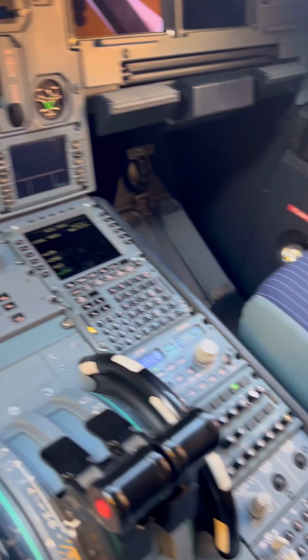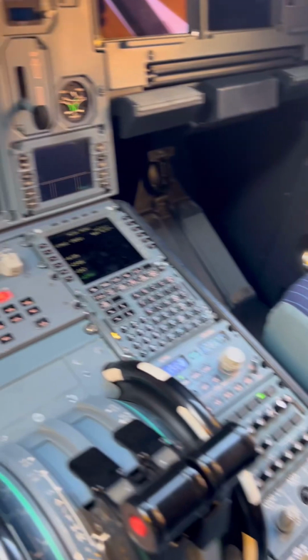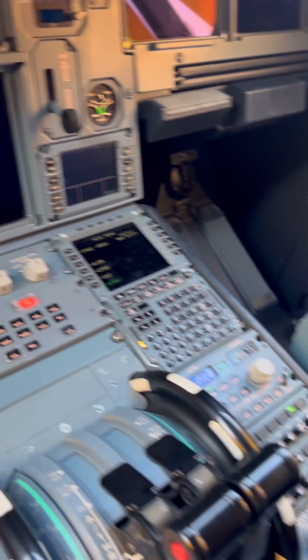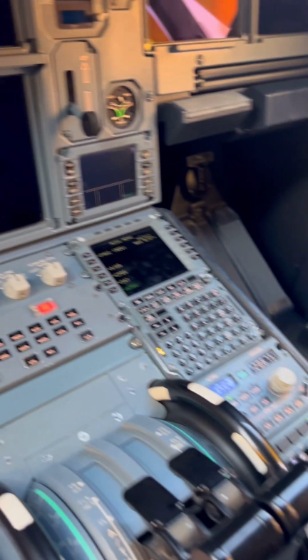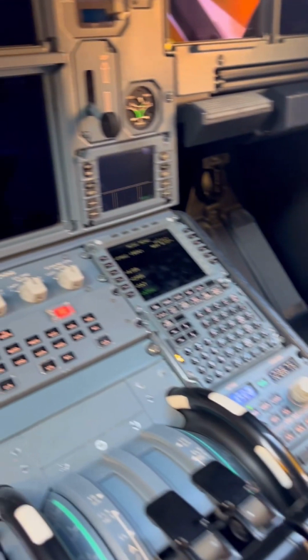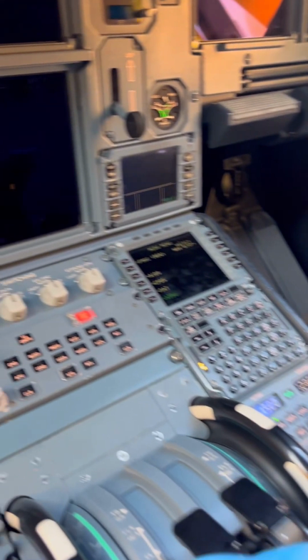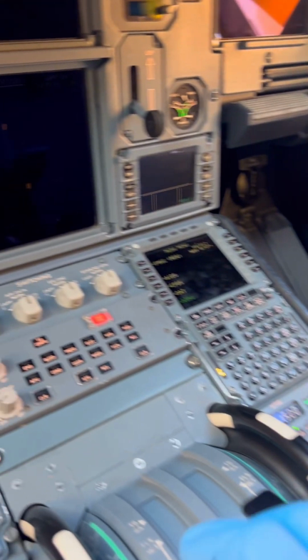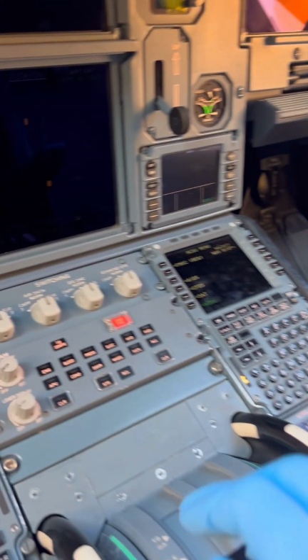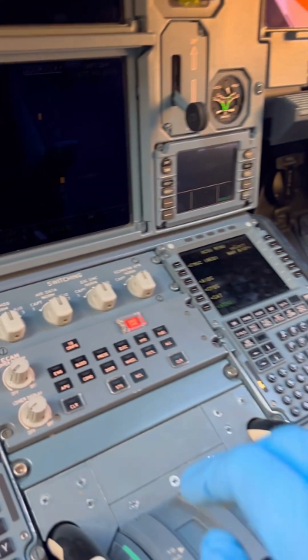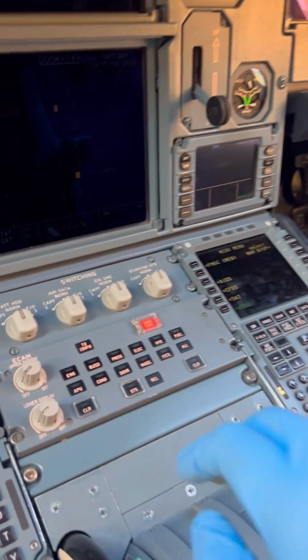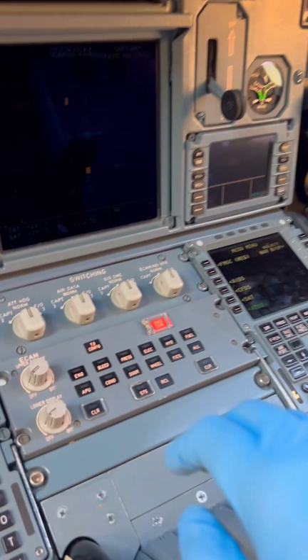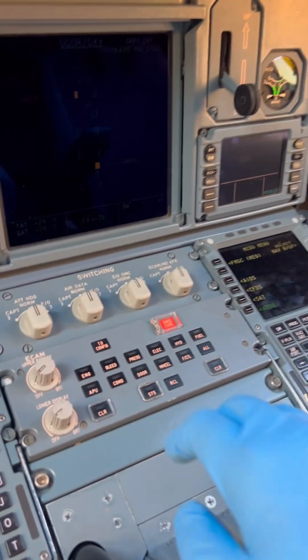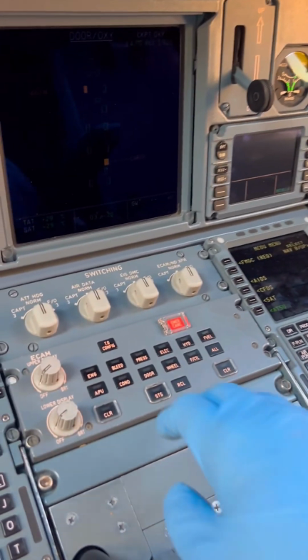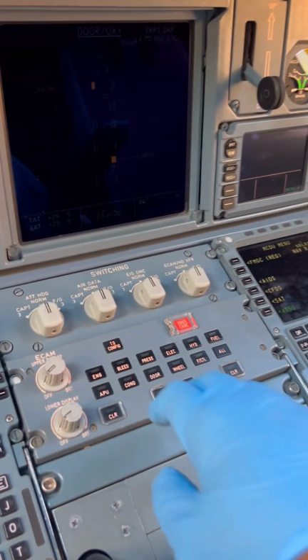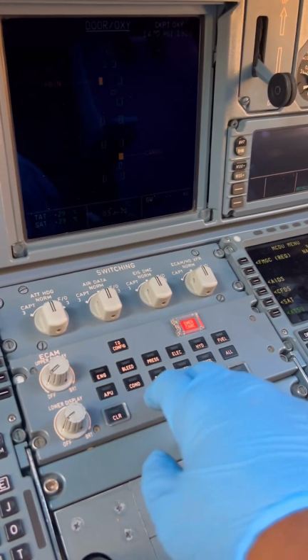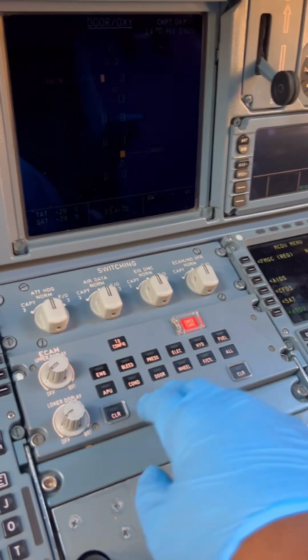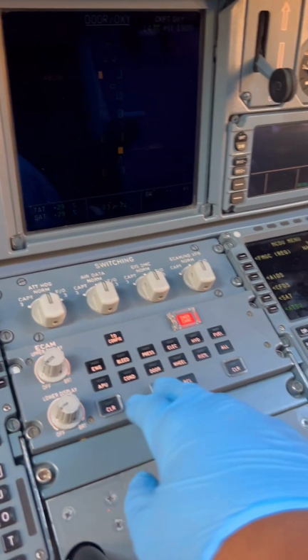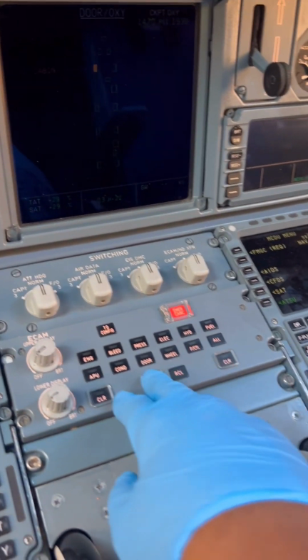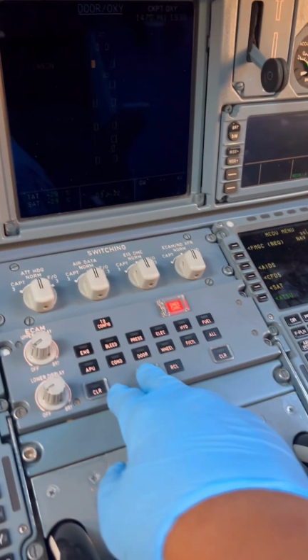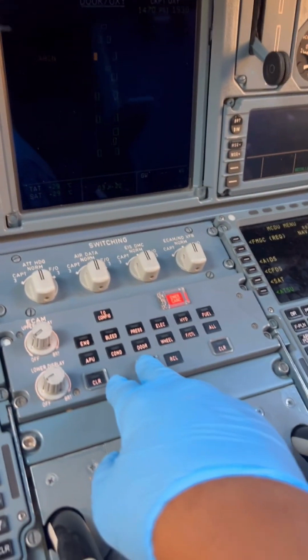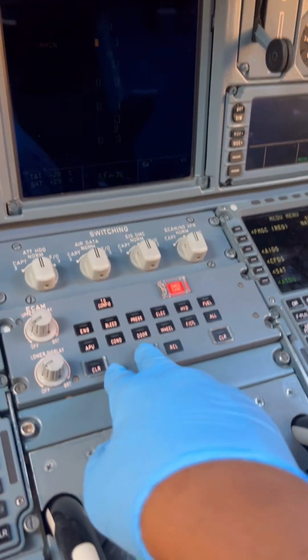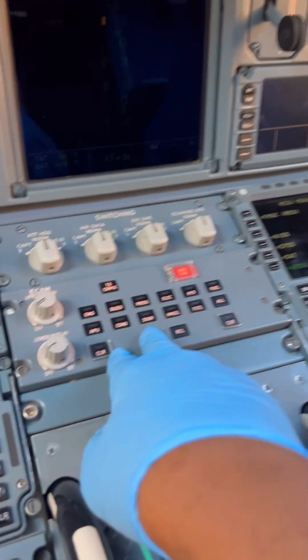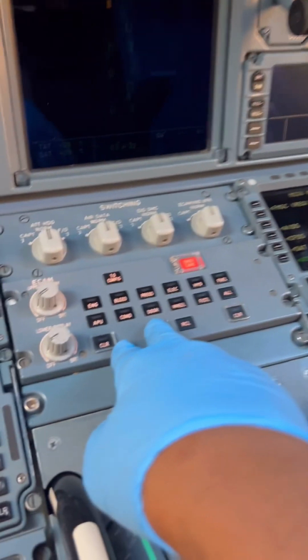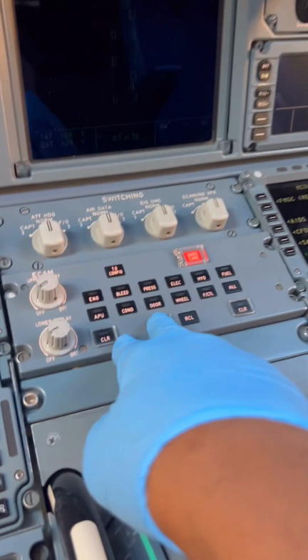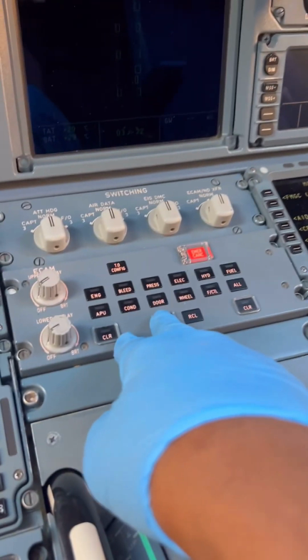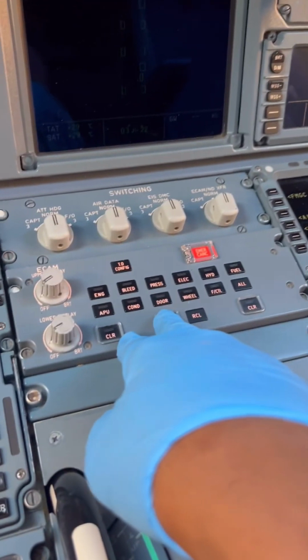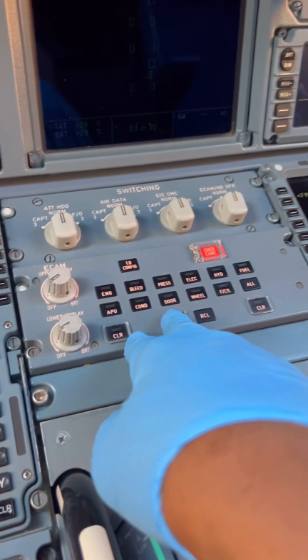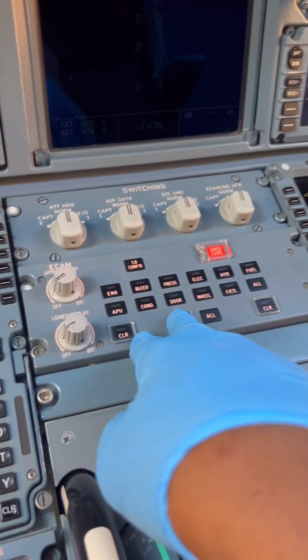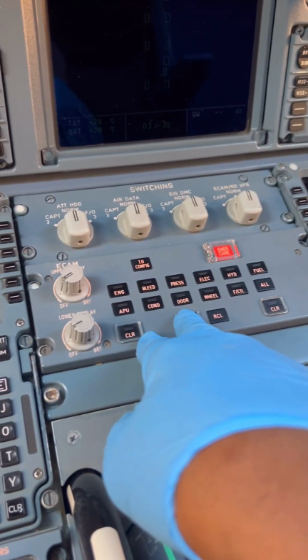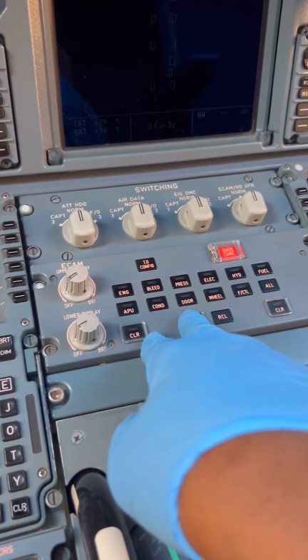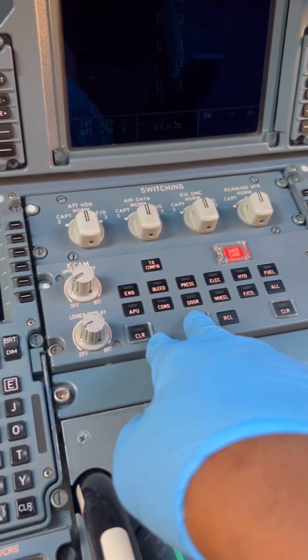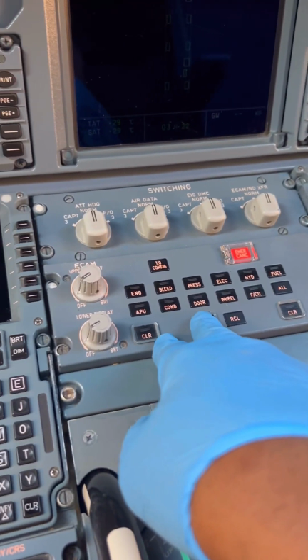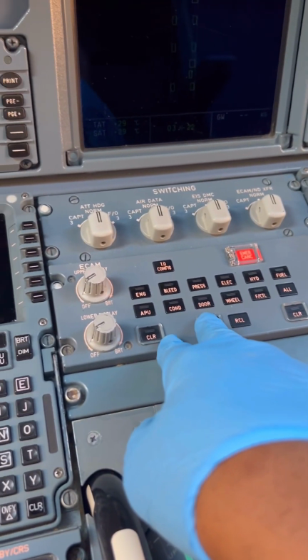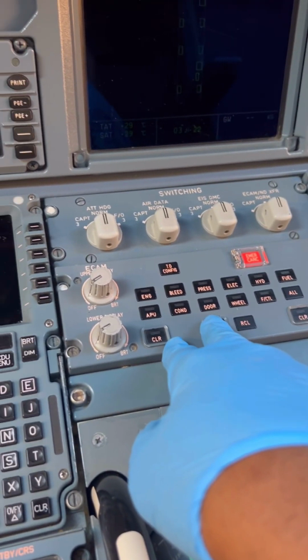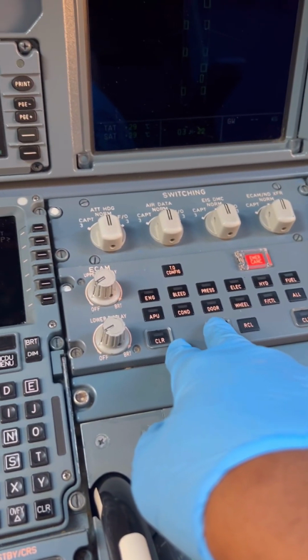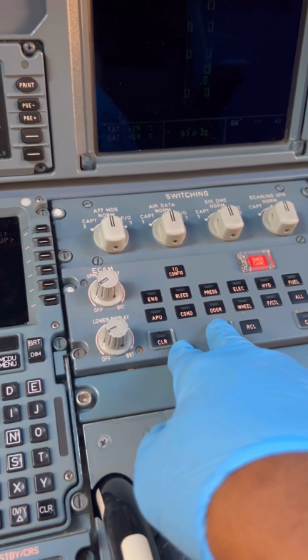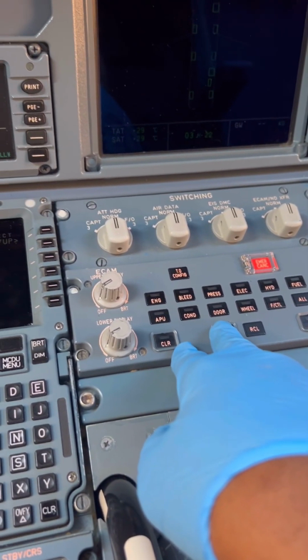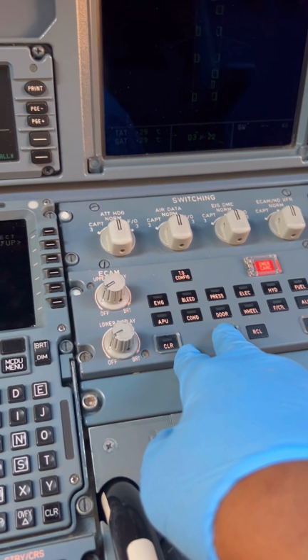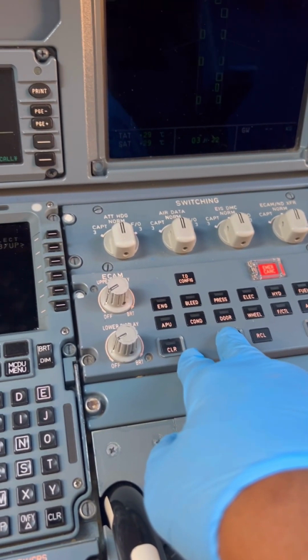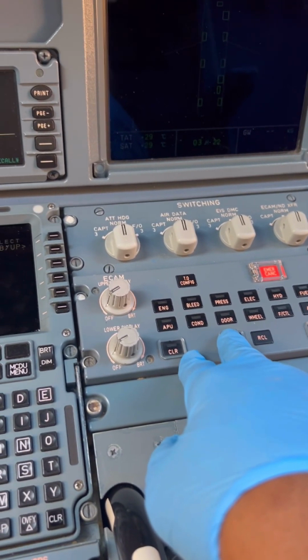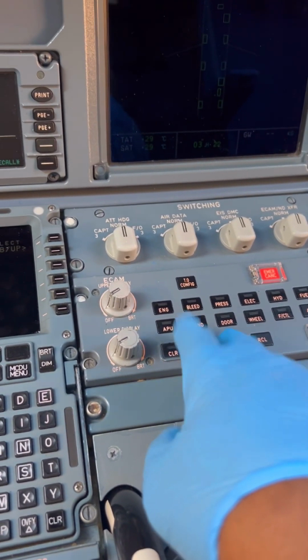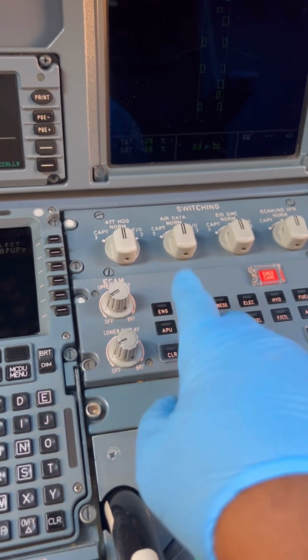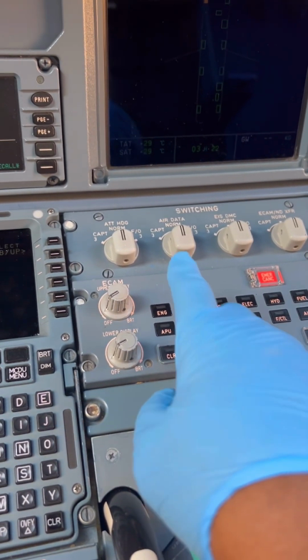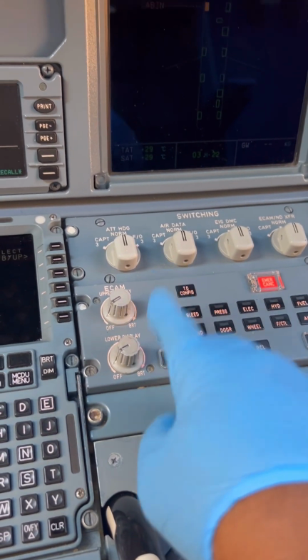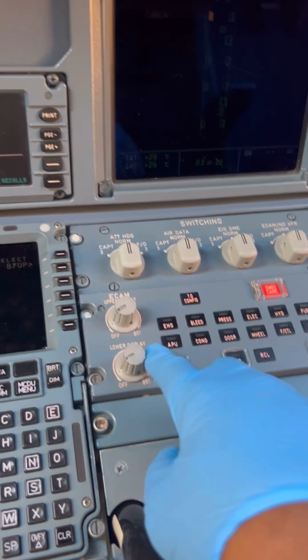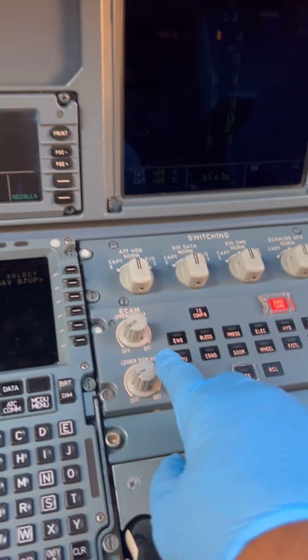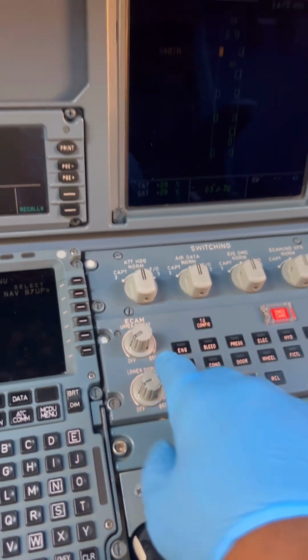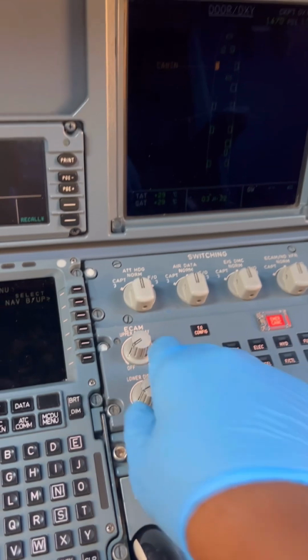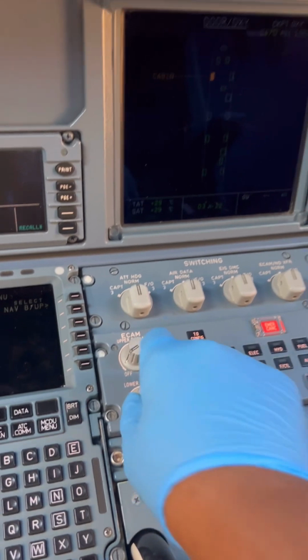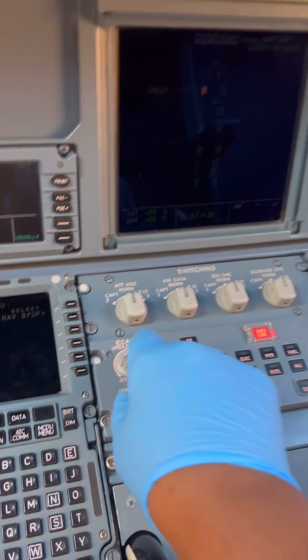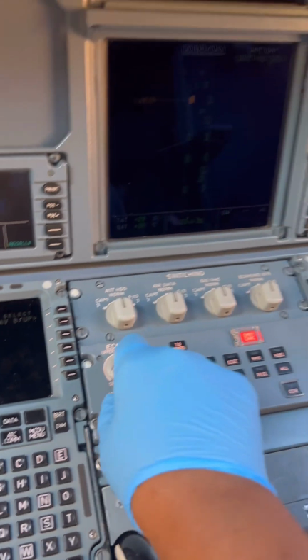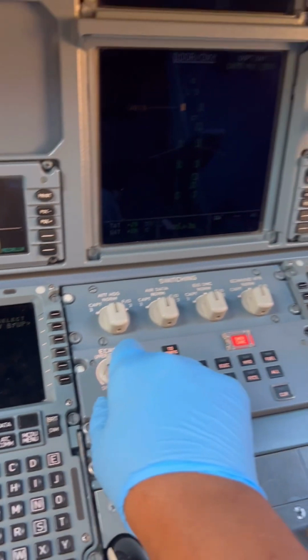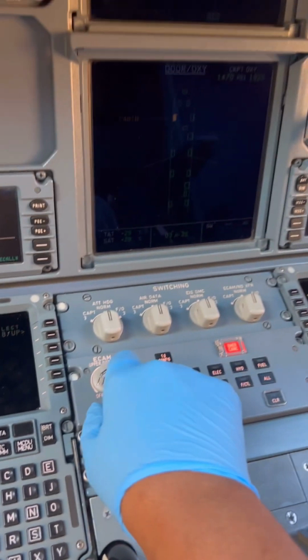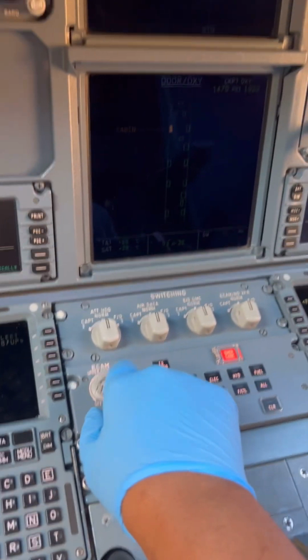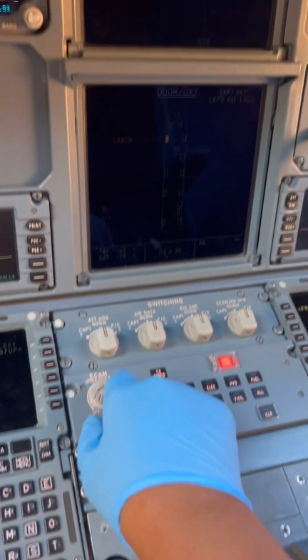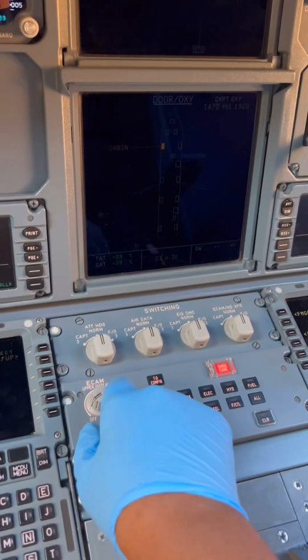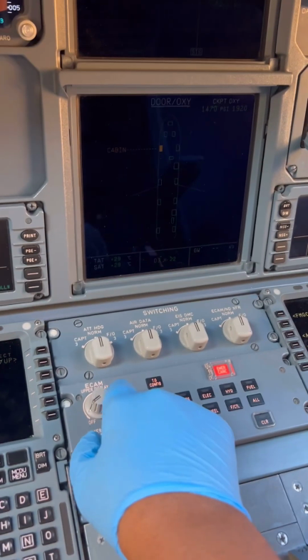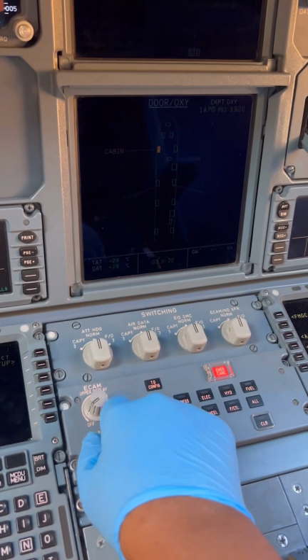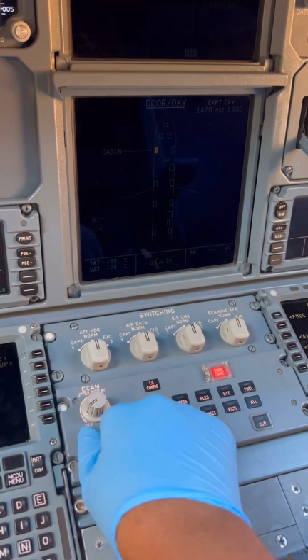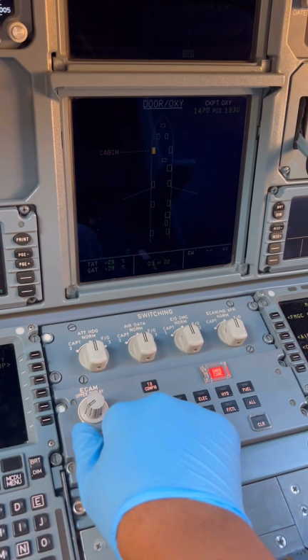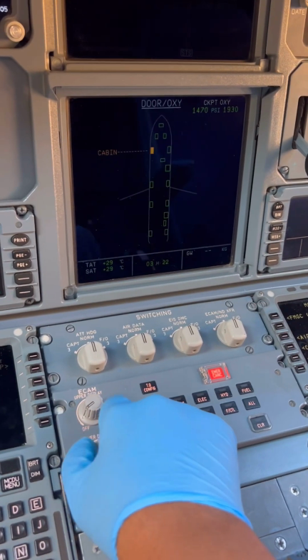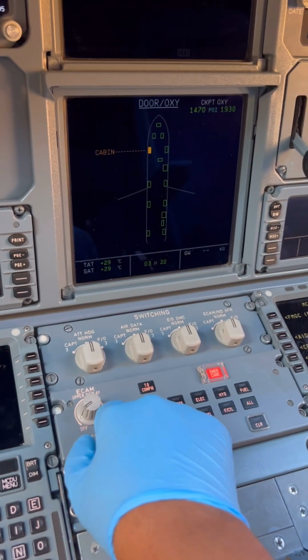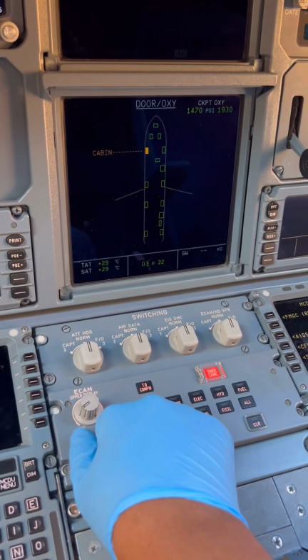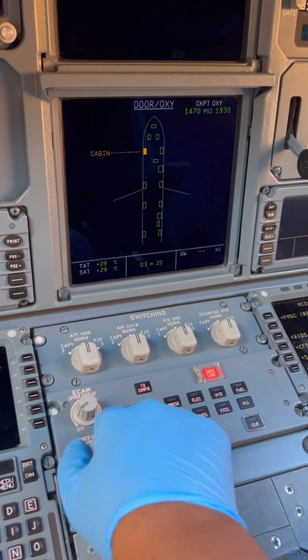Welcome to this aircraft engineer video. Today let's go through the process of how we check and service oil on an Airbus A320neo.